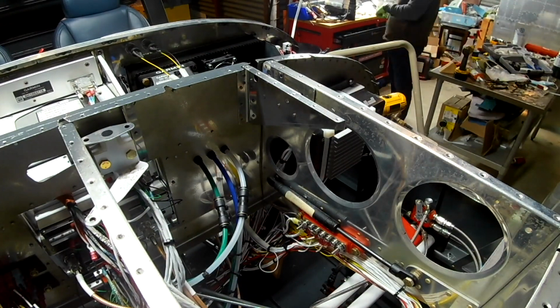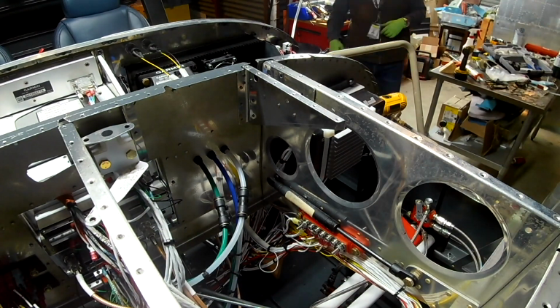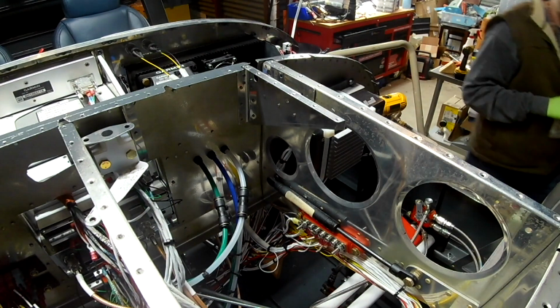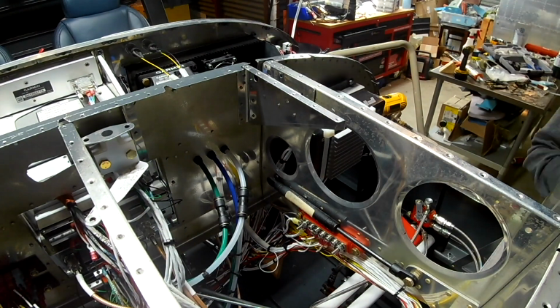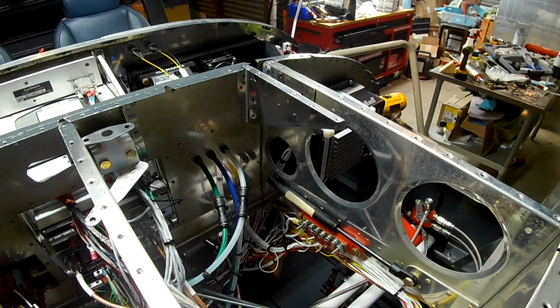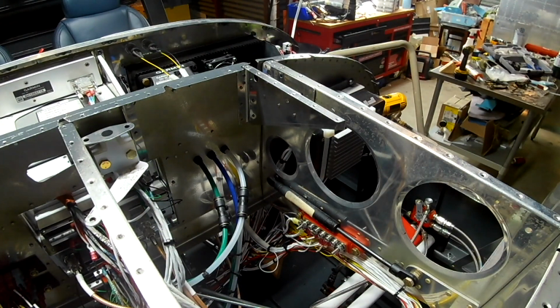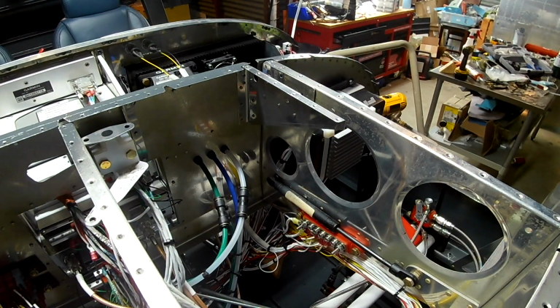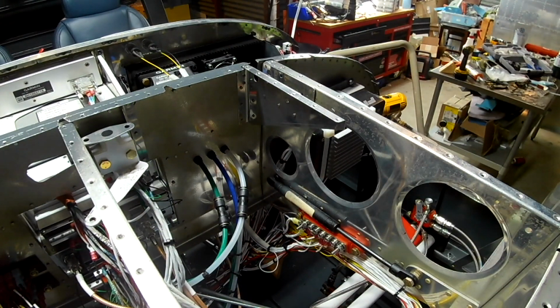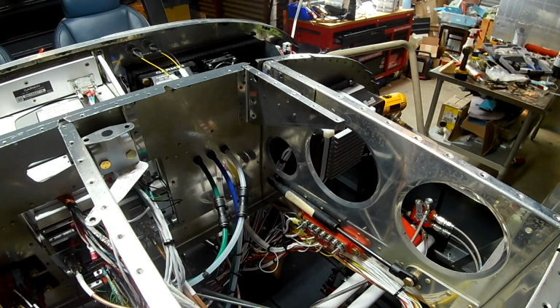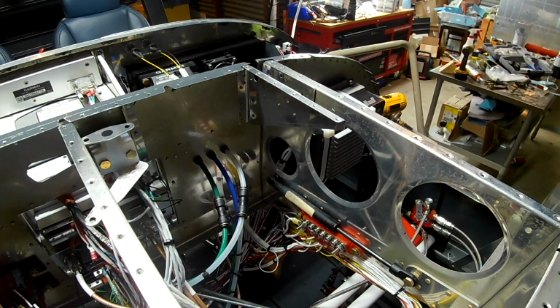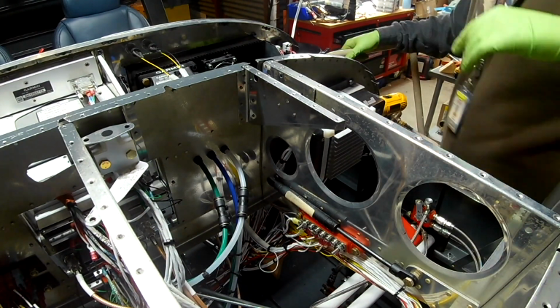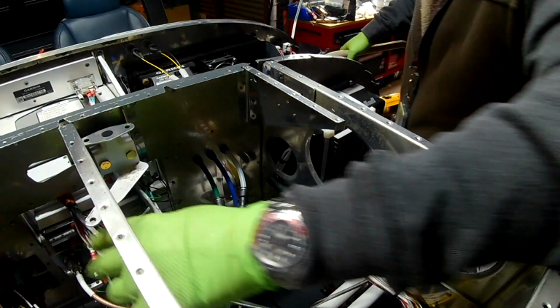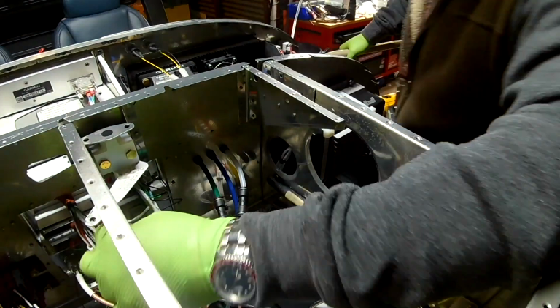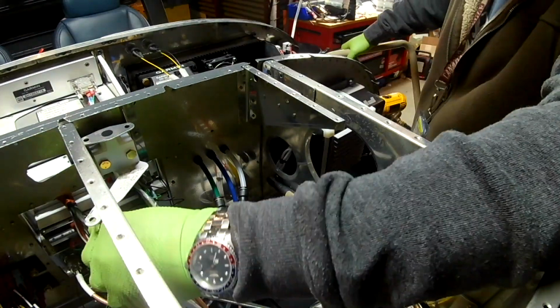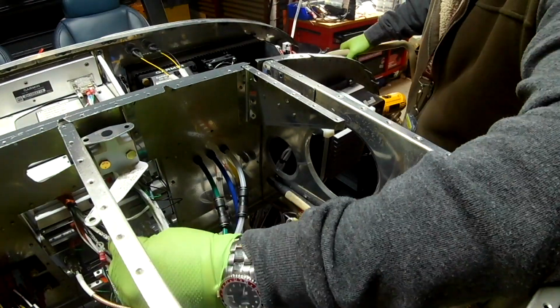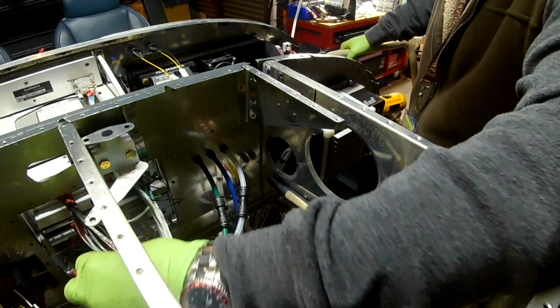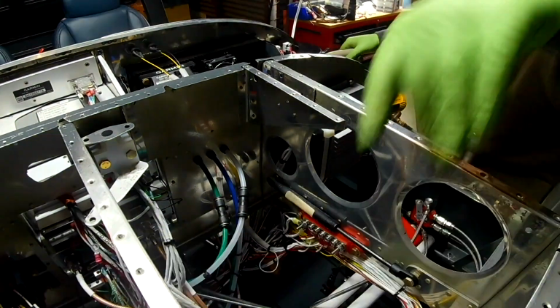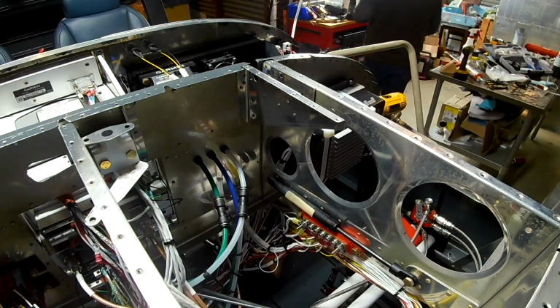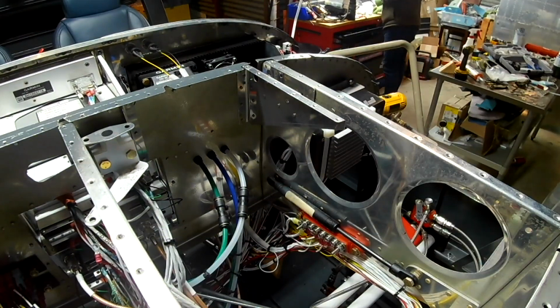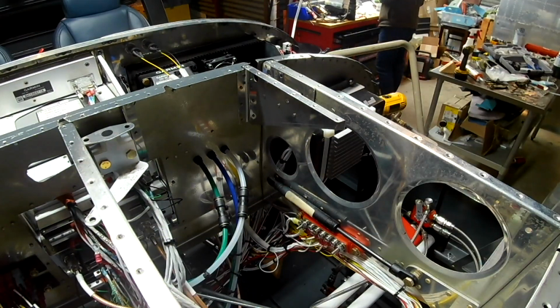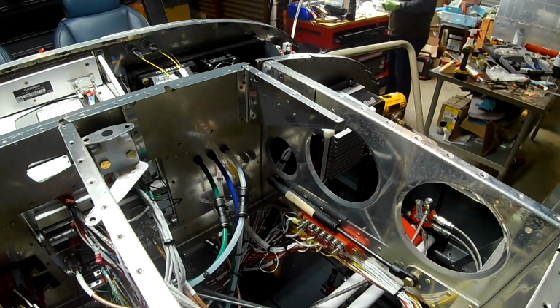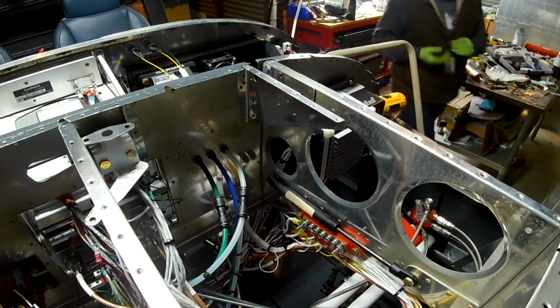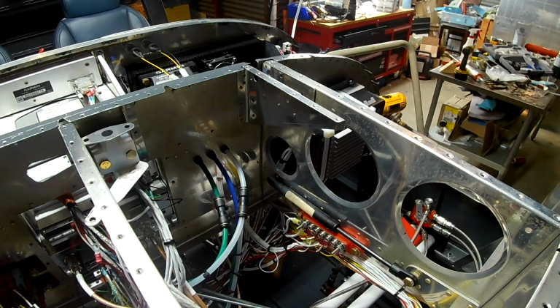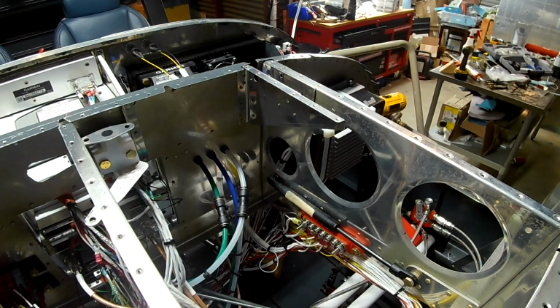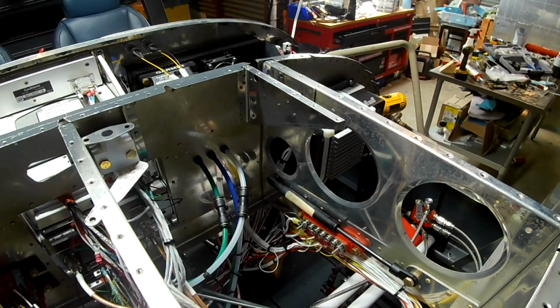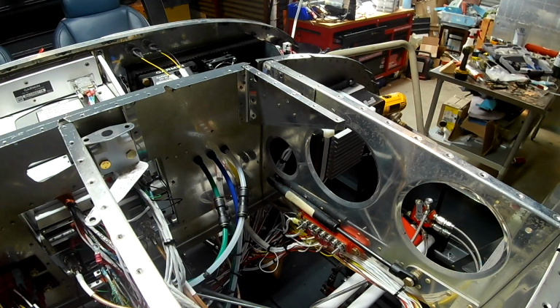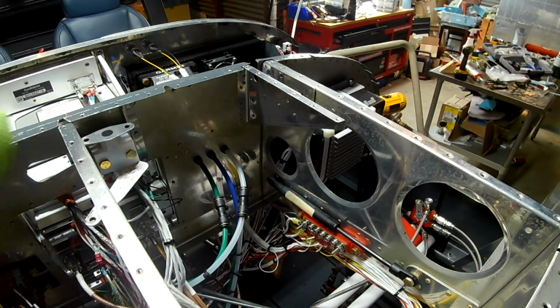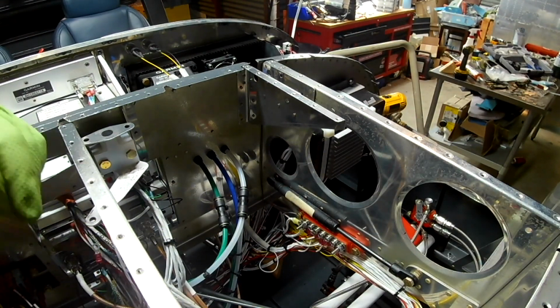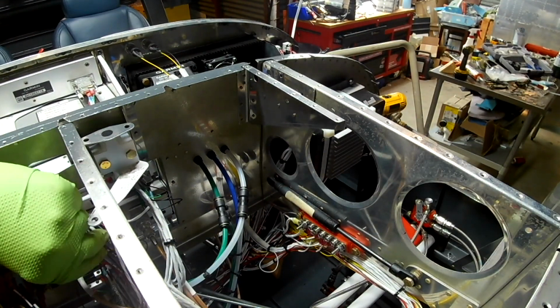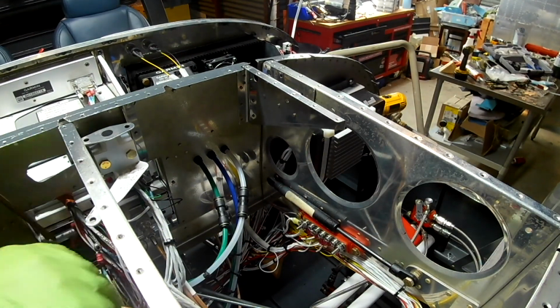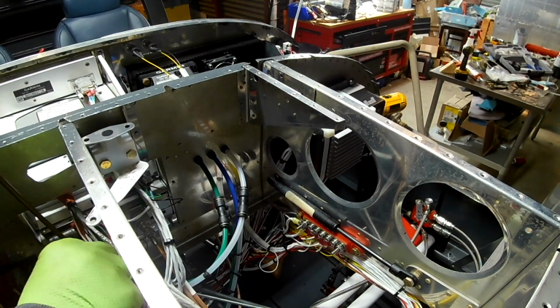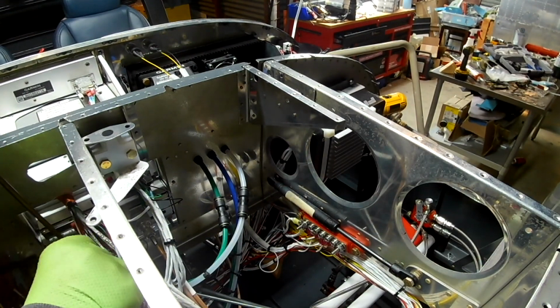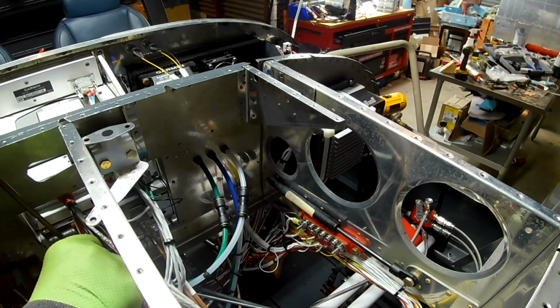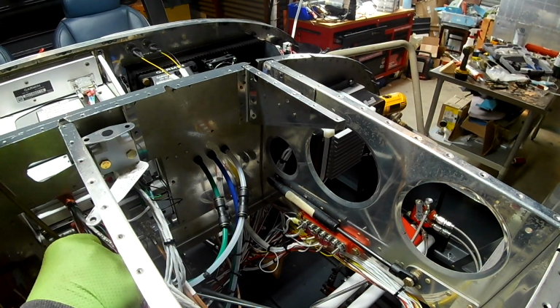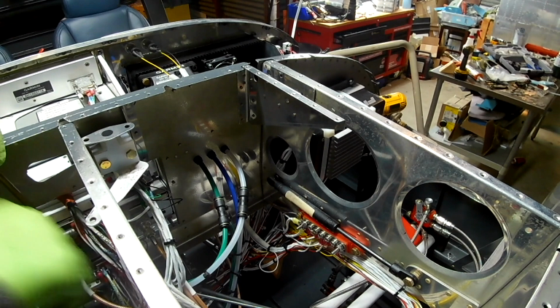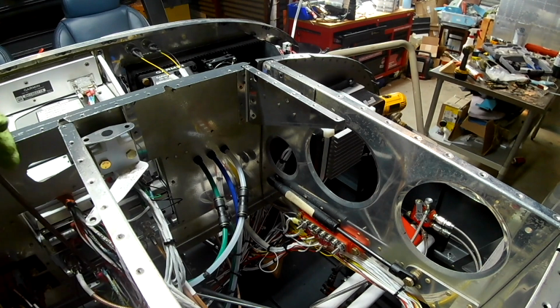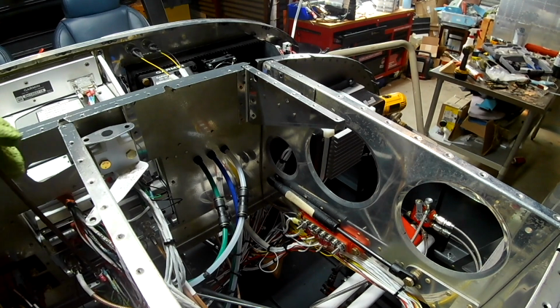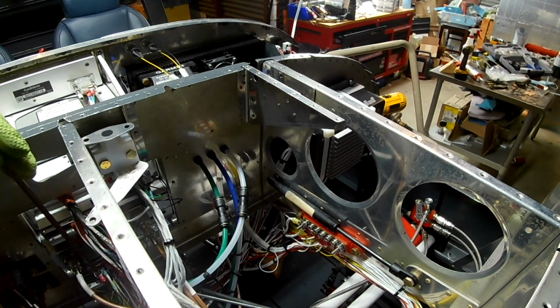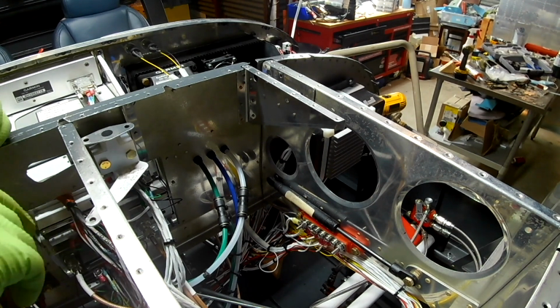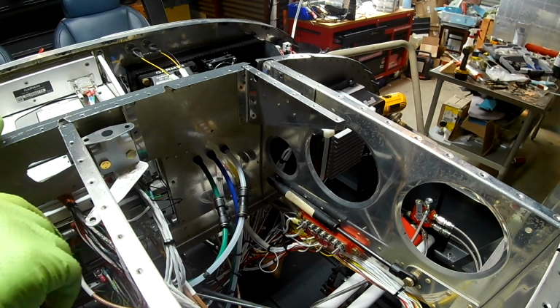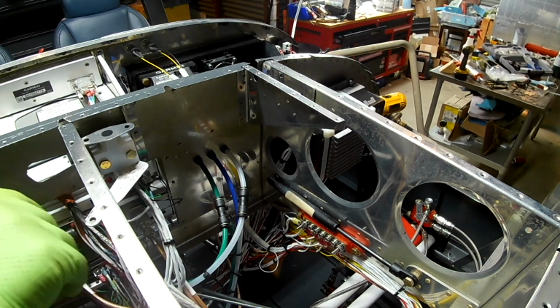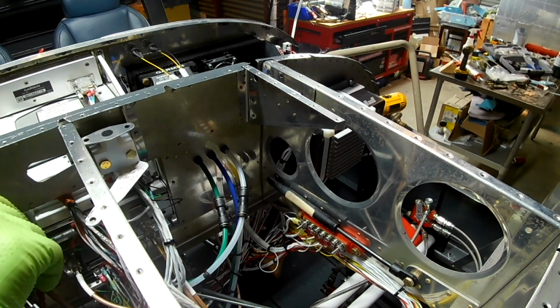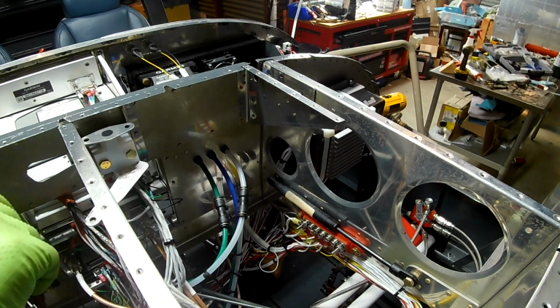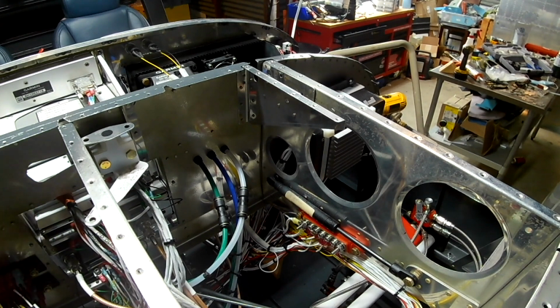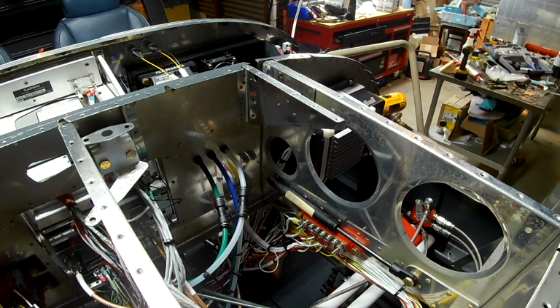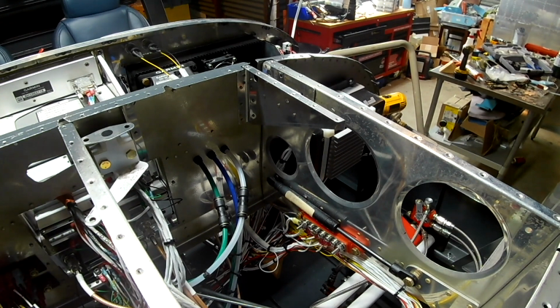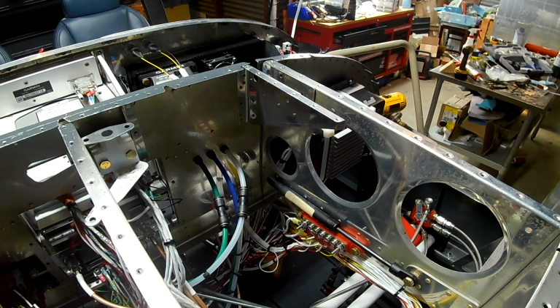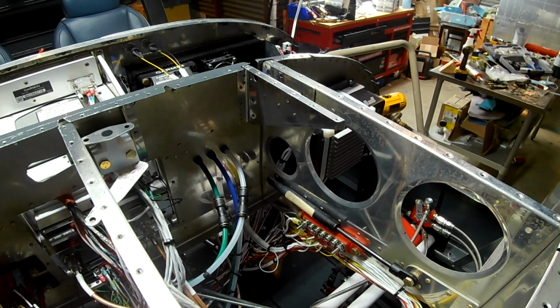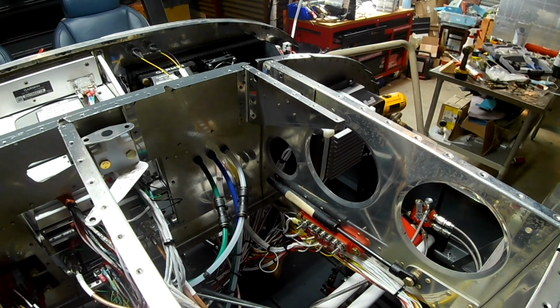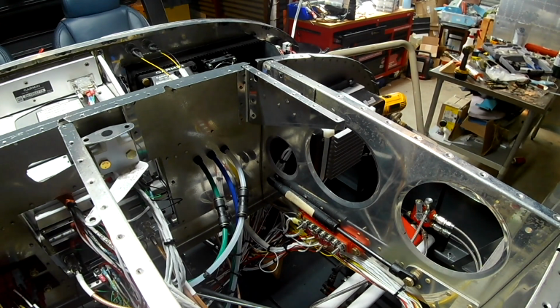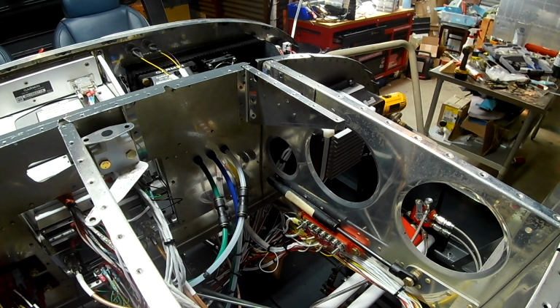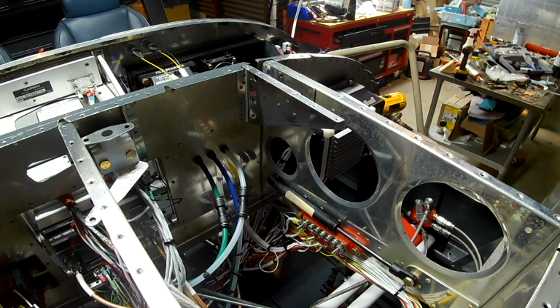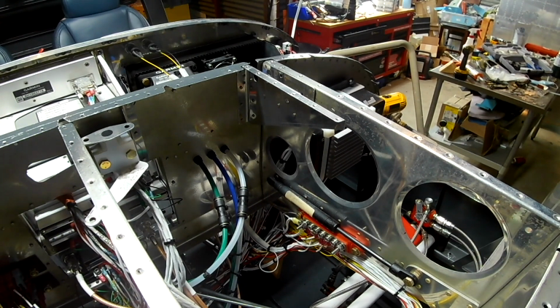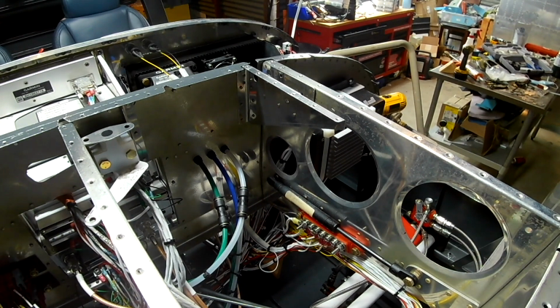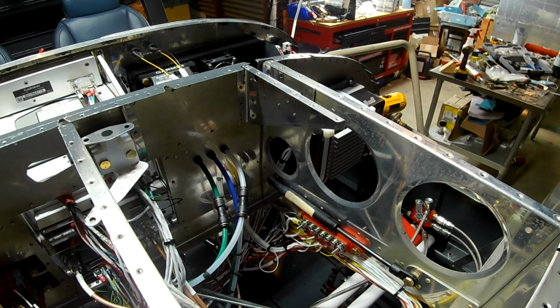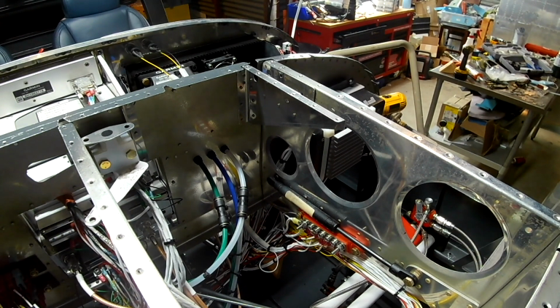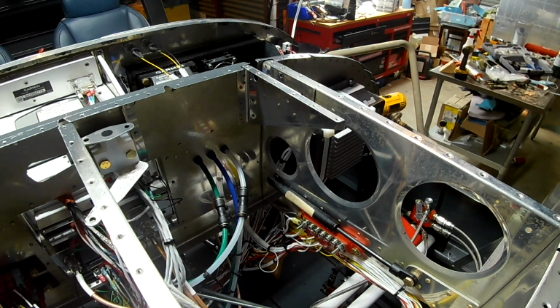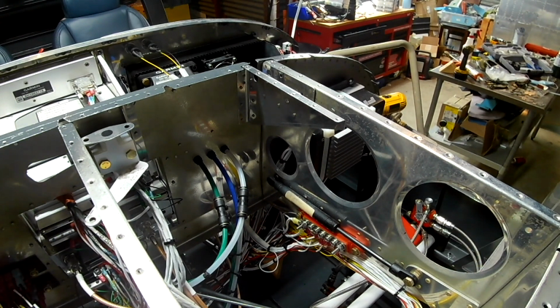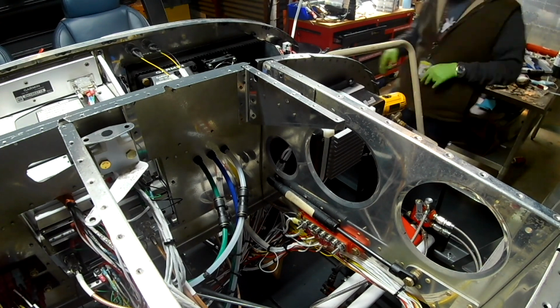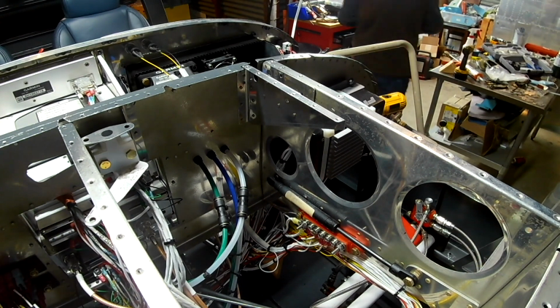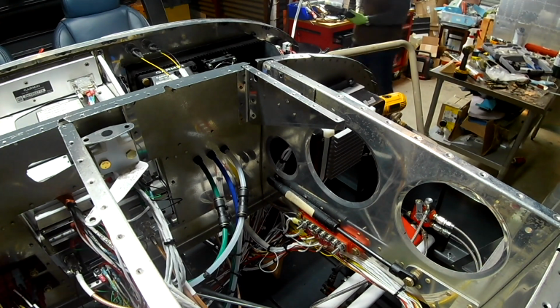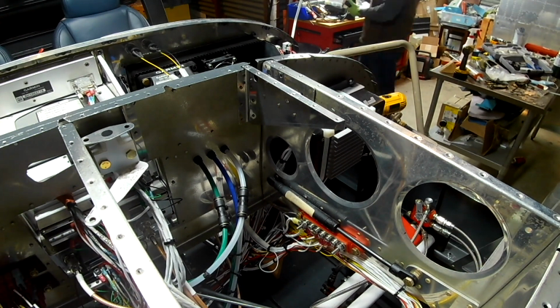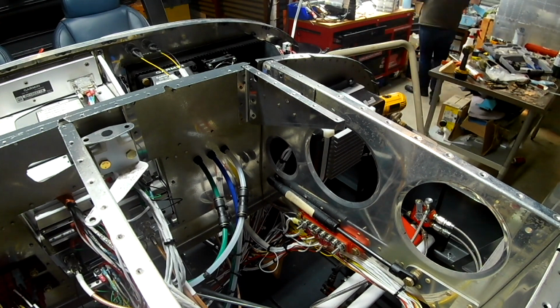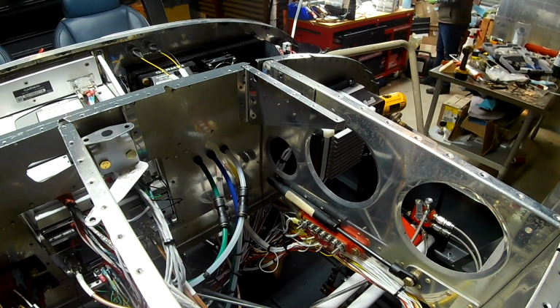As I said in the last video, now it's just about putting wire ties in and making sure everything is nice and tight — or at least making it look nice and tight.